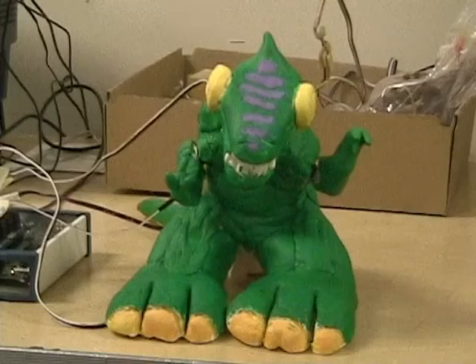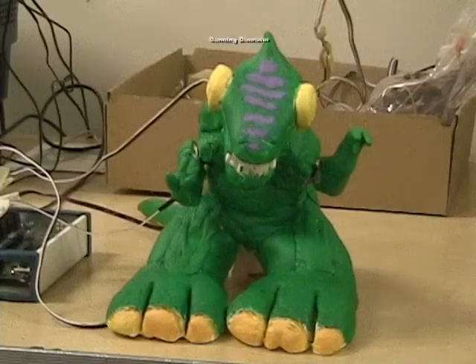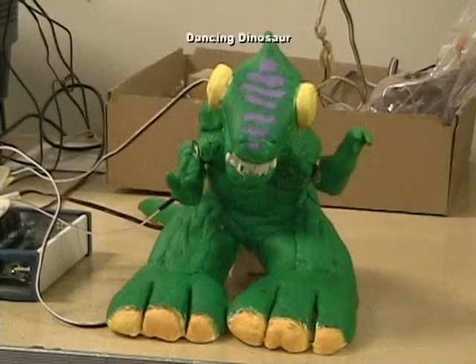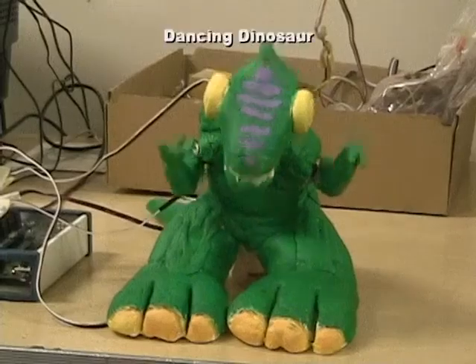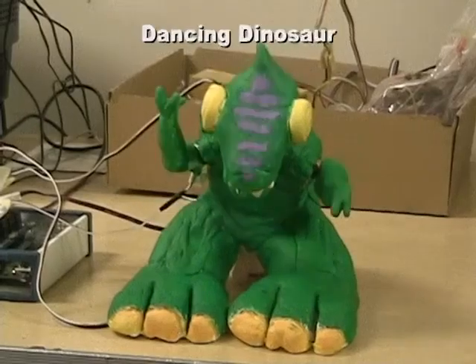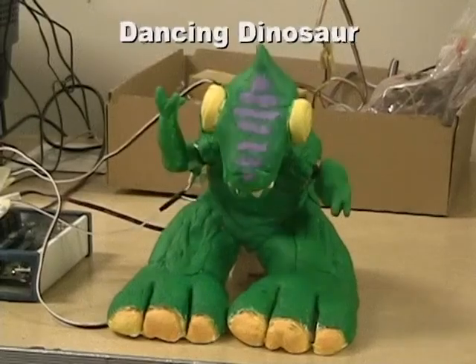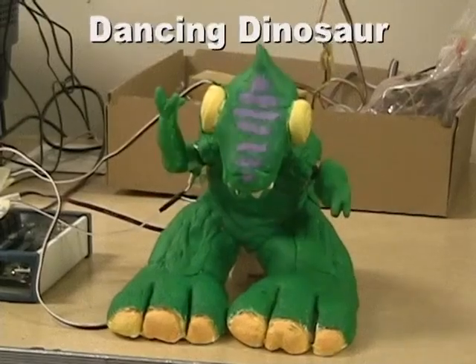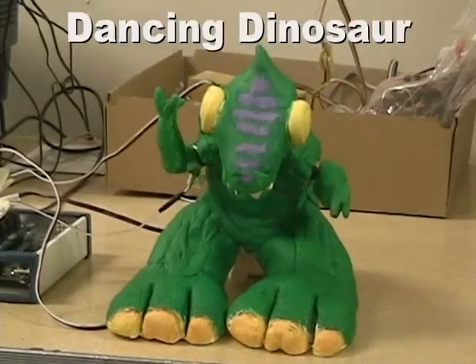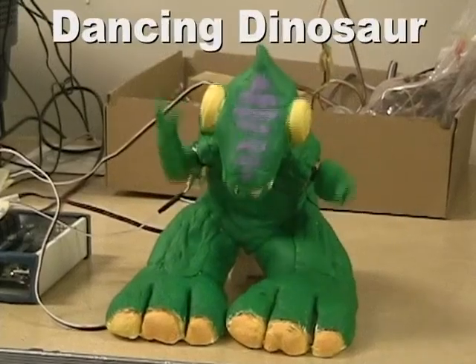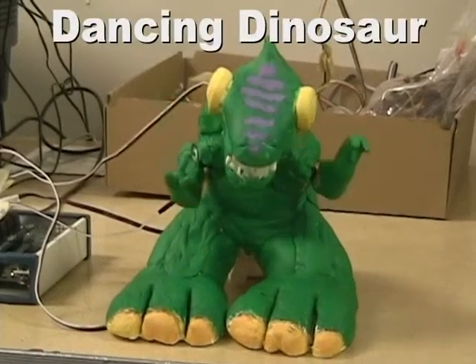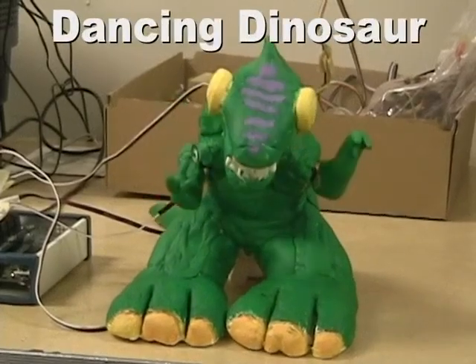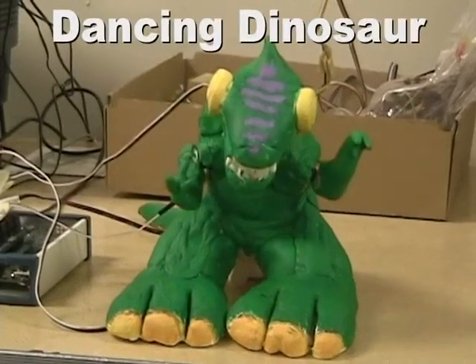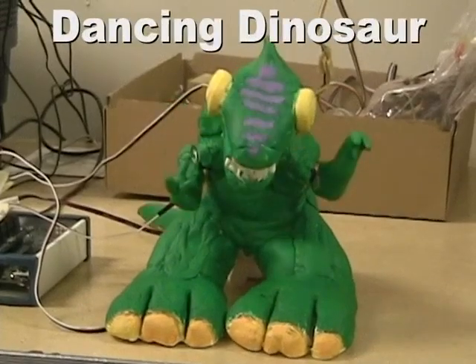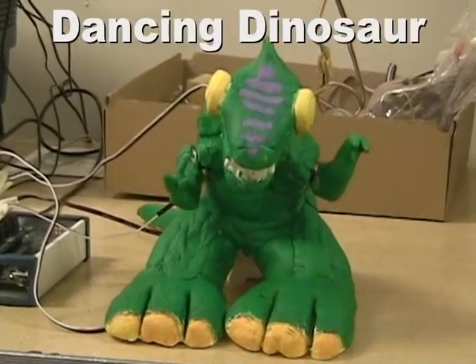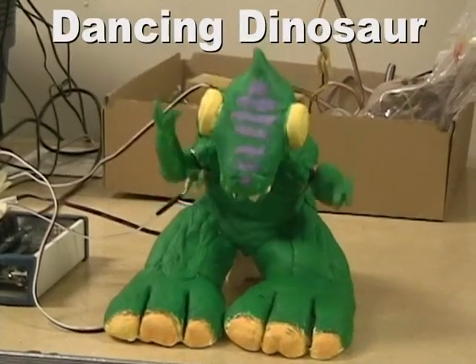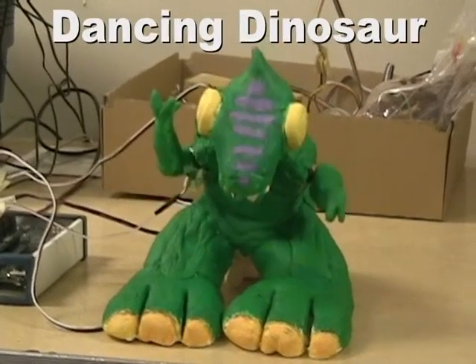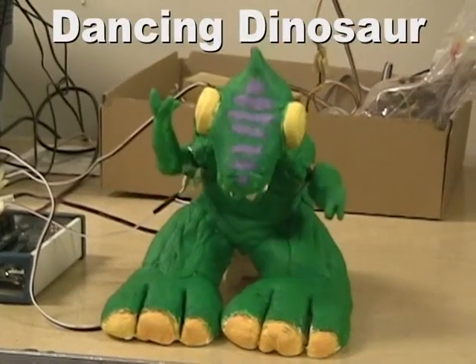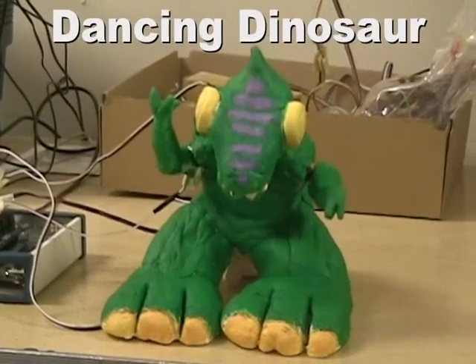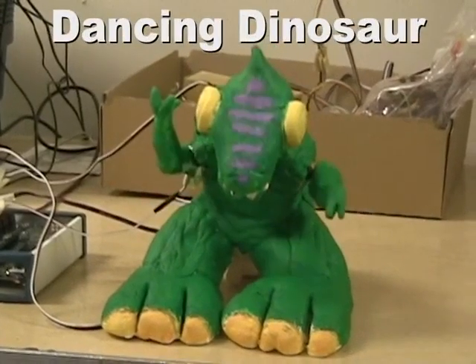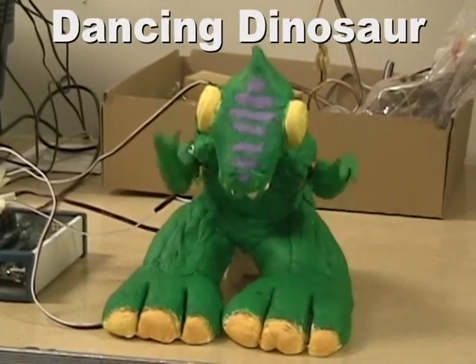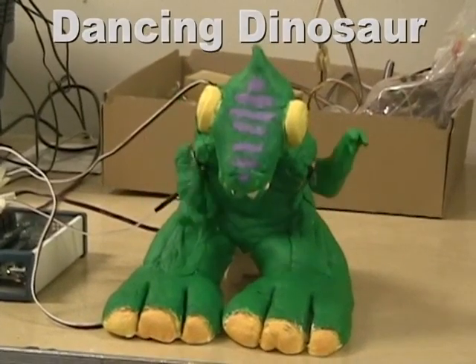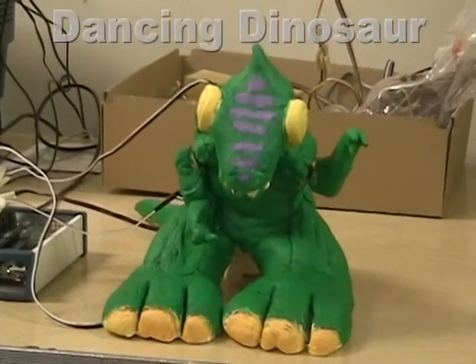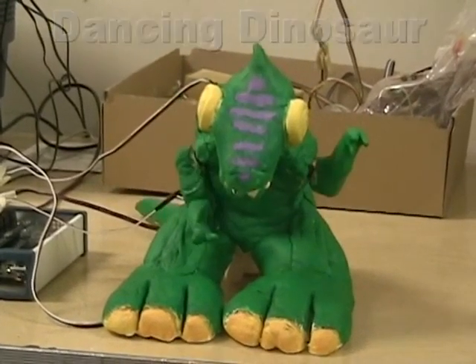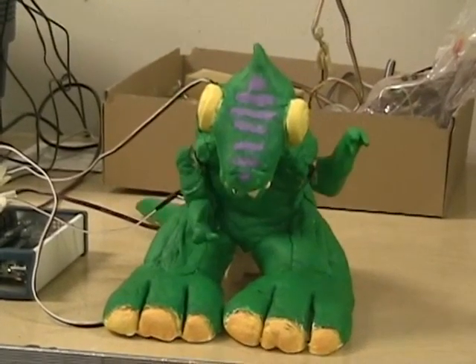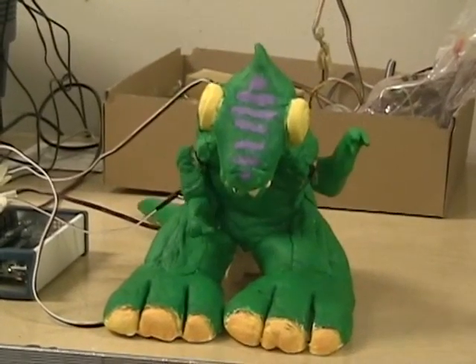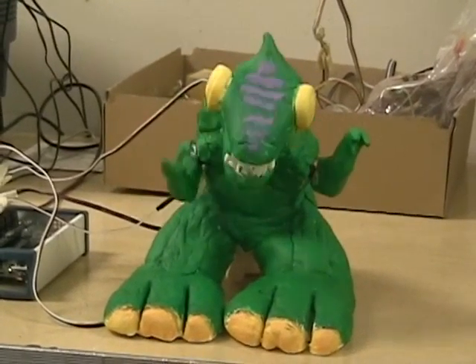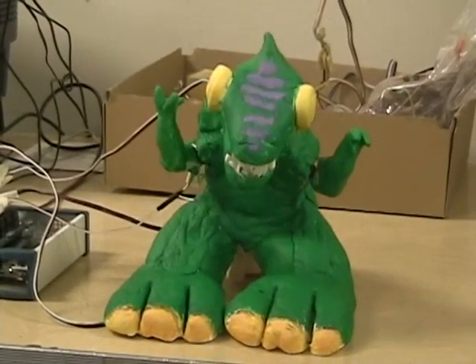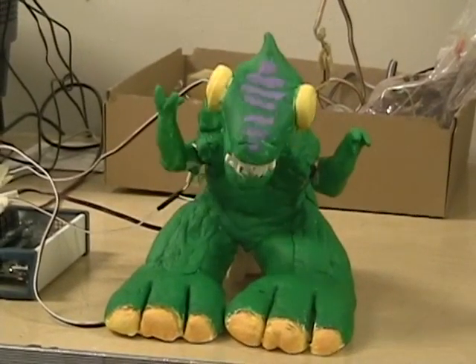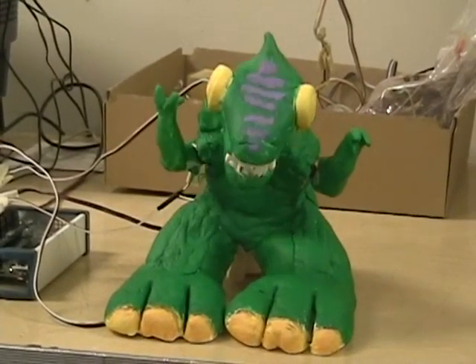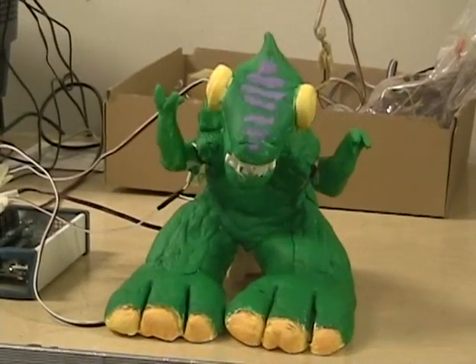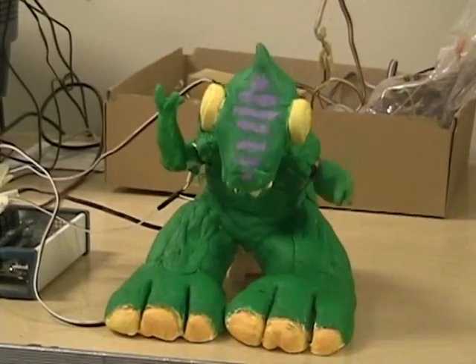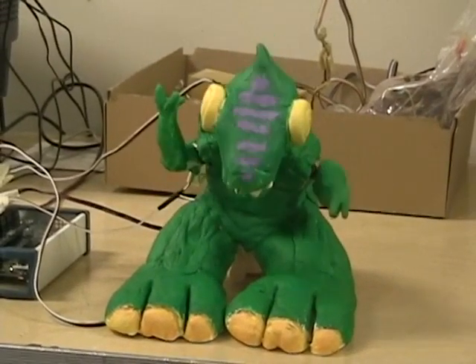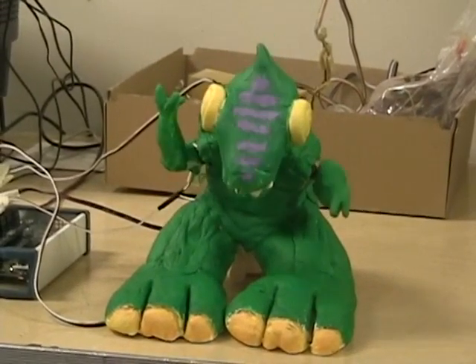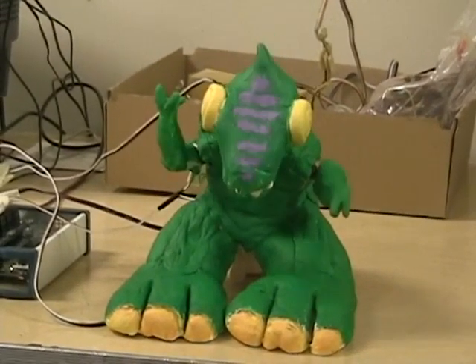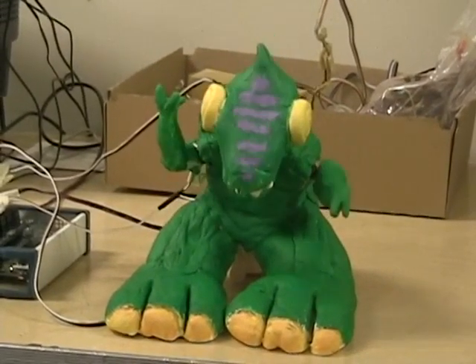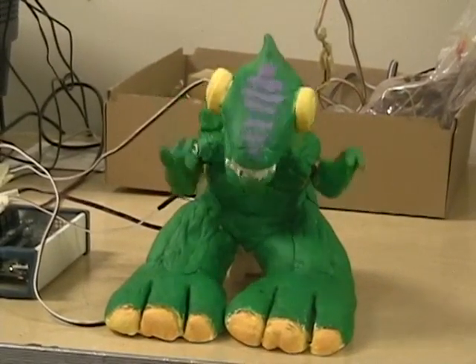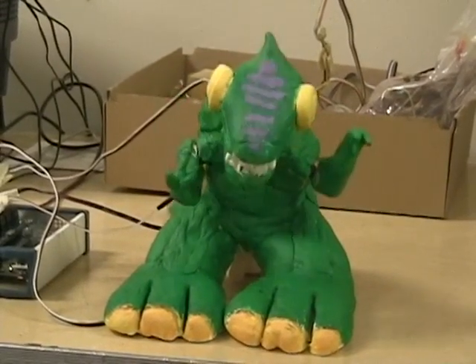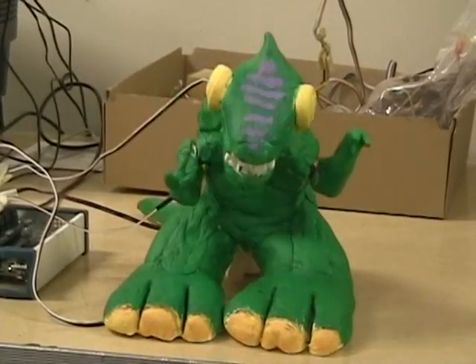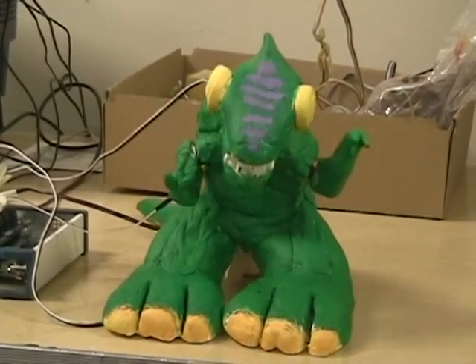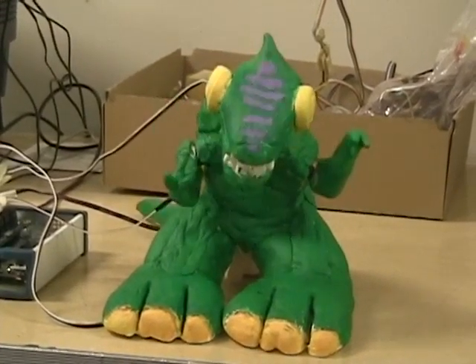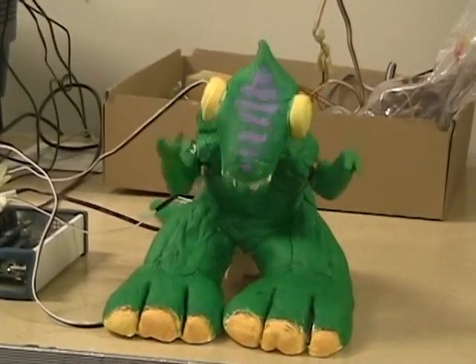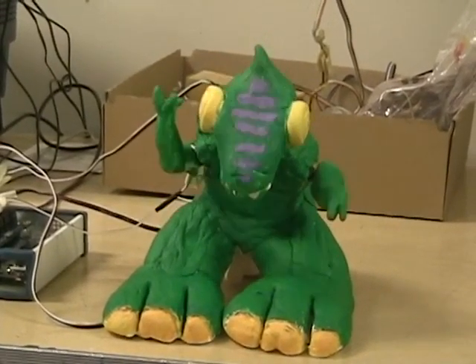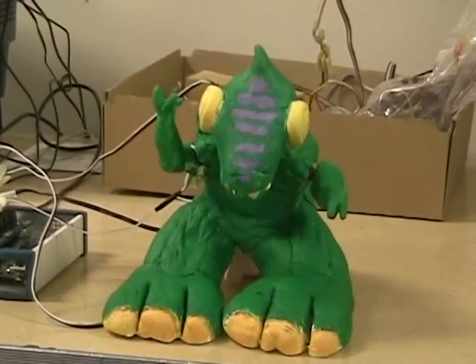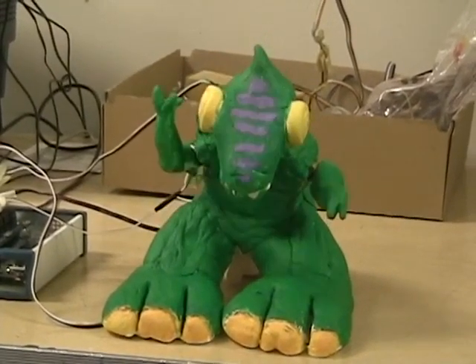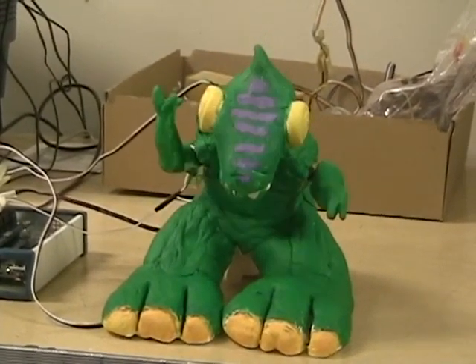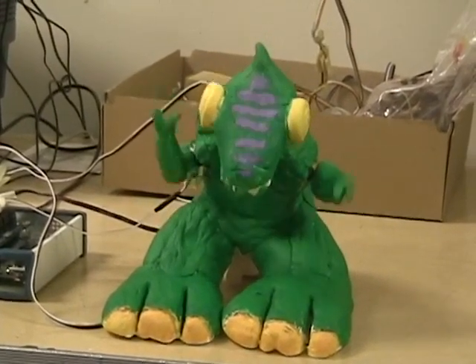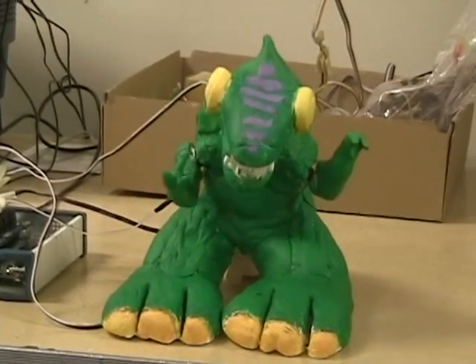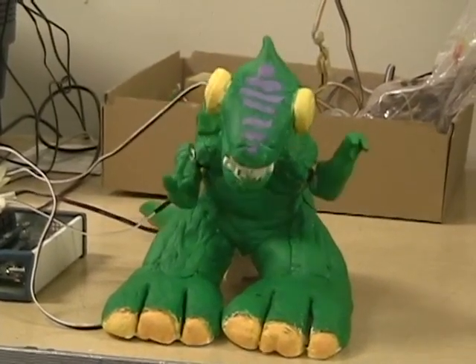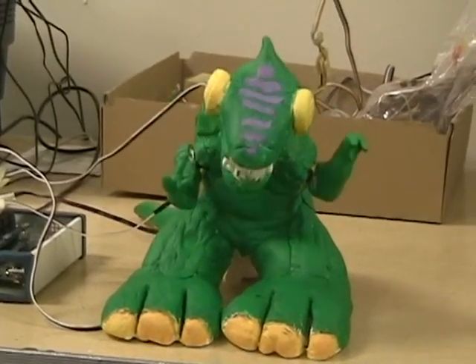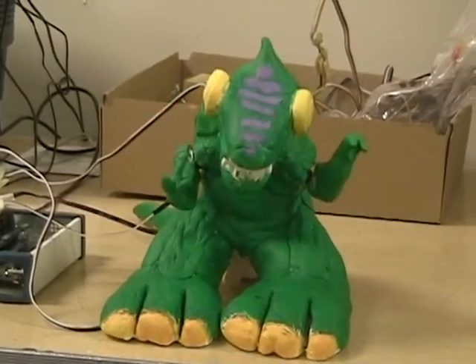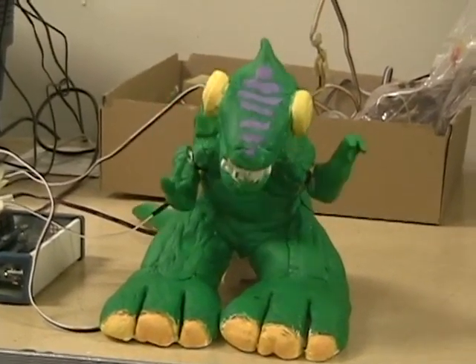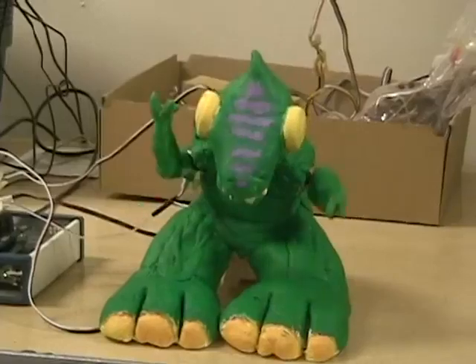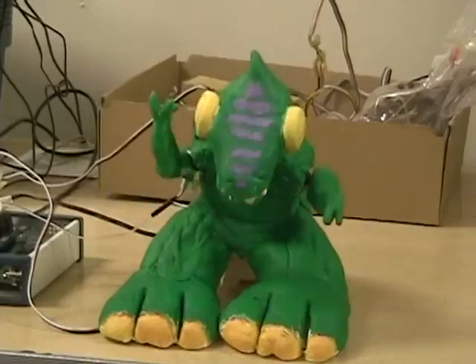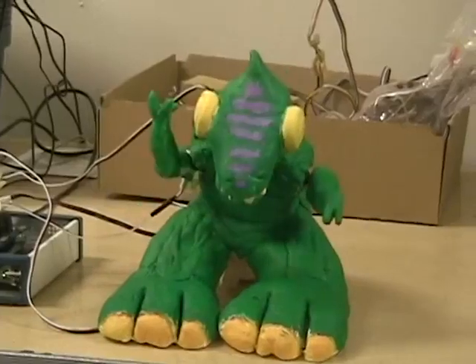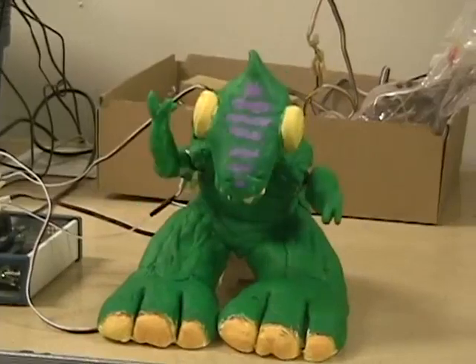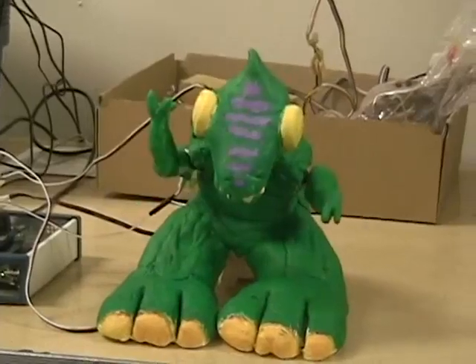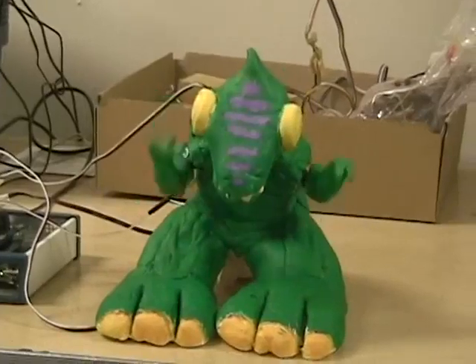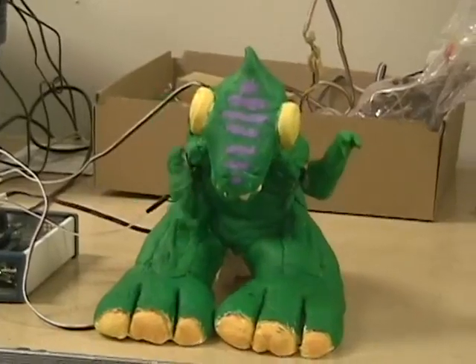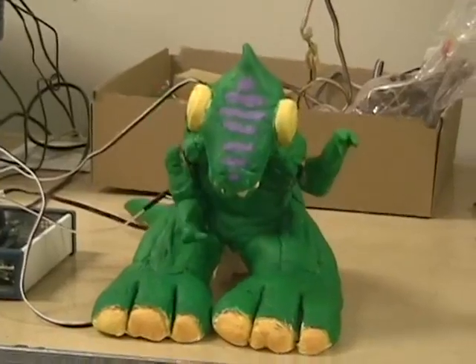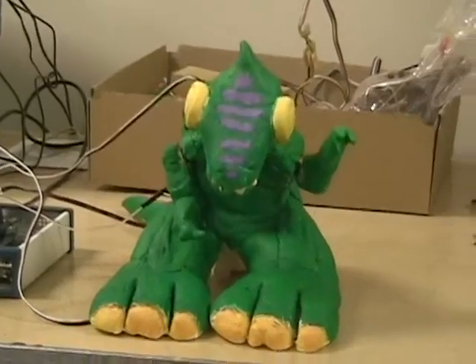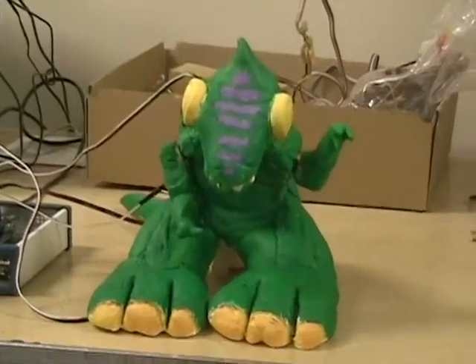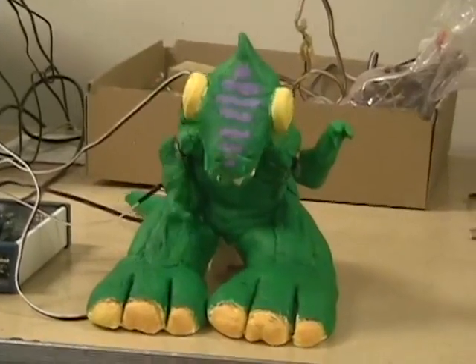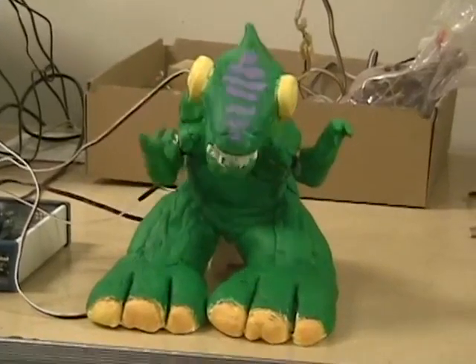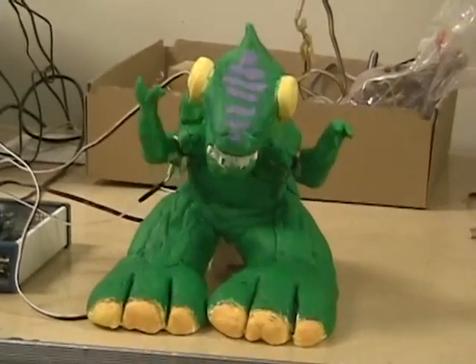This dinosaur is made out of clay and has four servo motors in it. It's designed to dance to a series of pre-programmed moves.